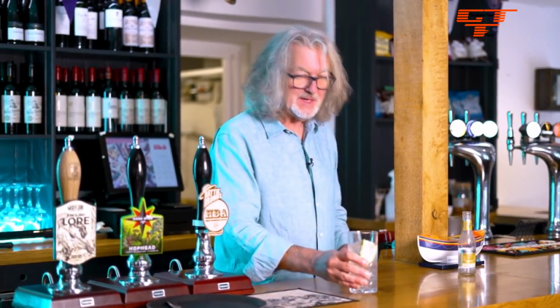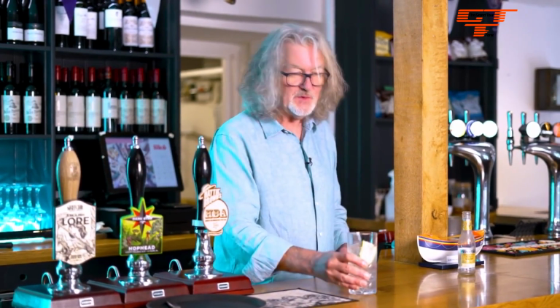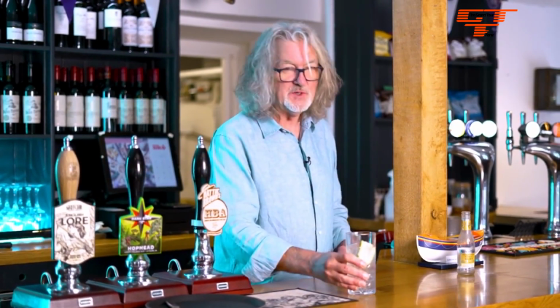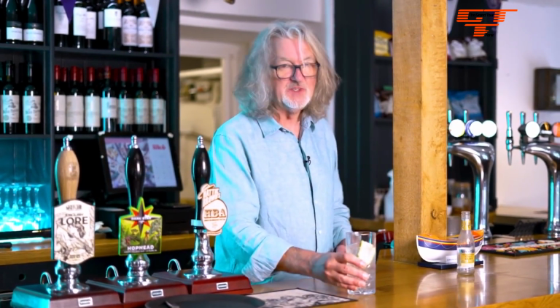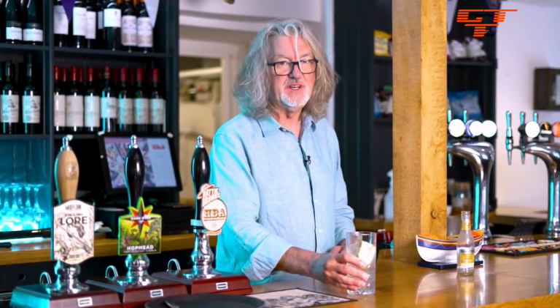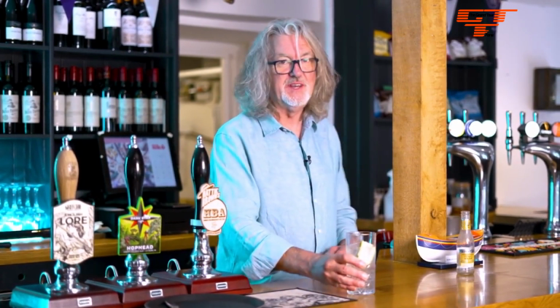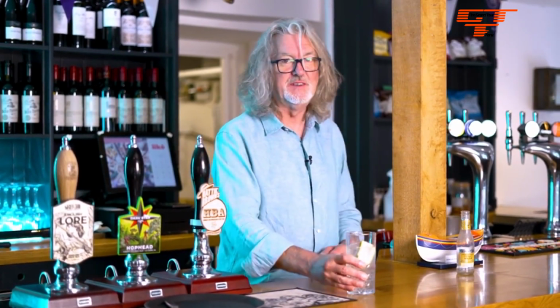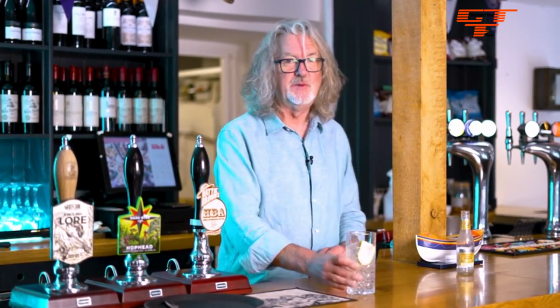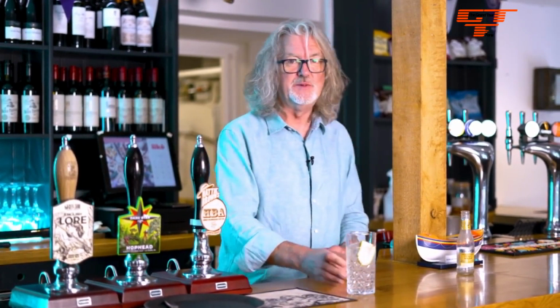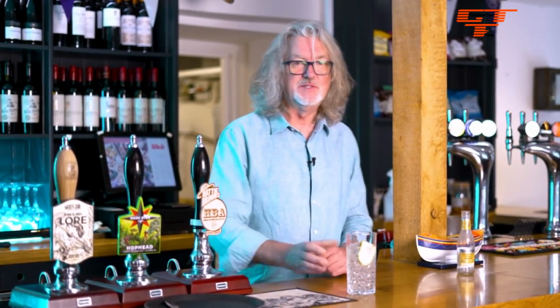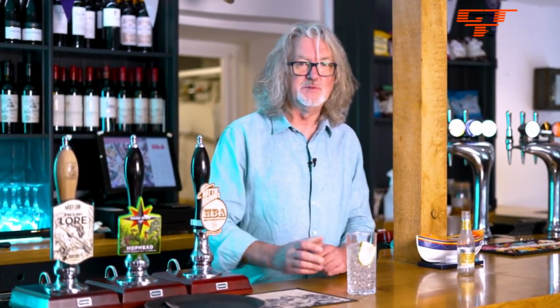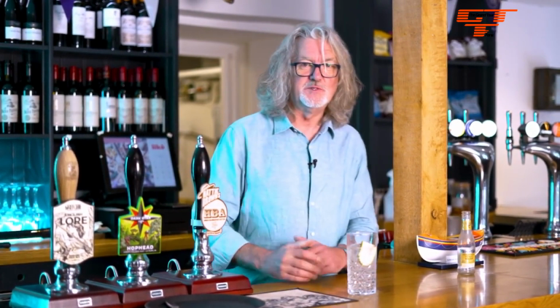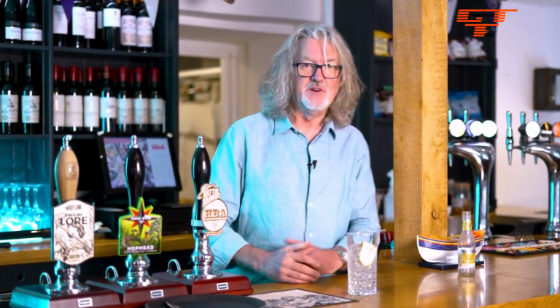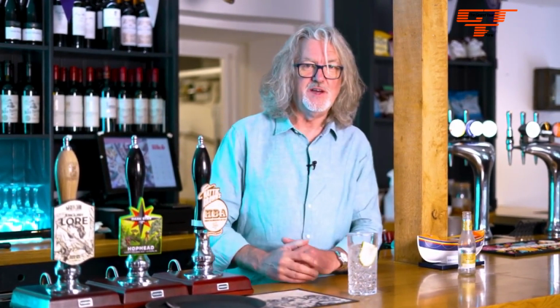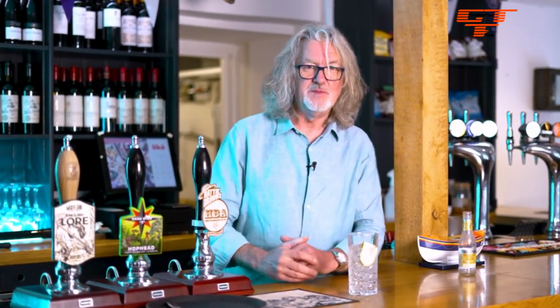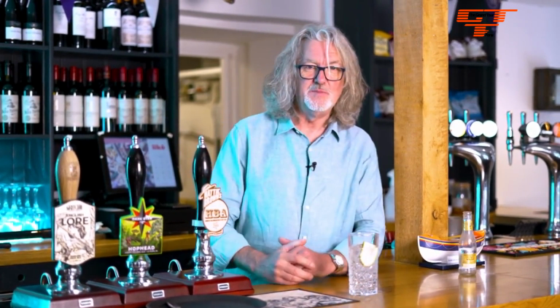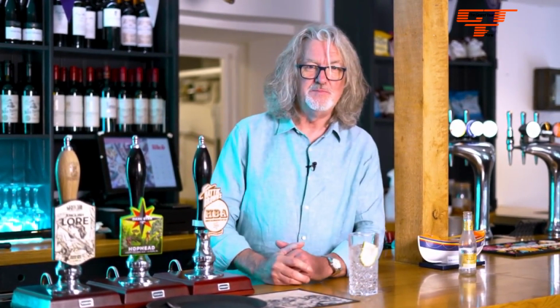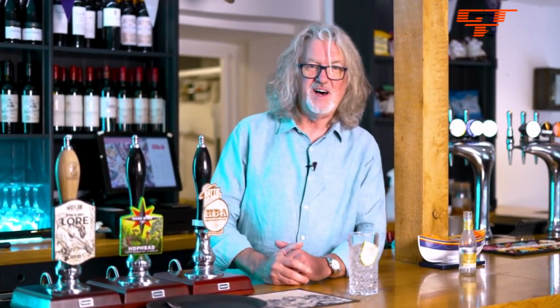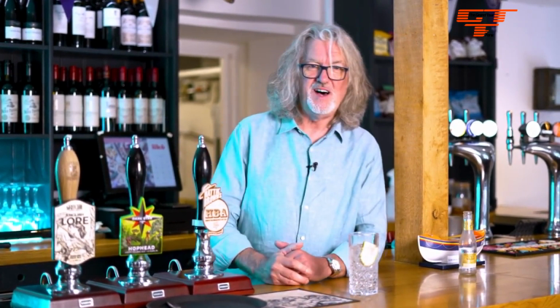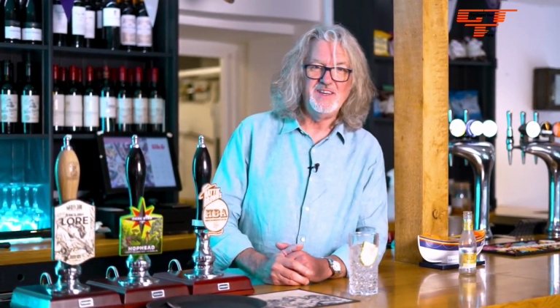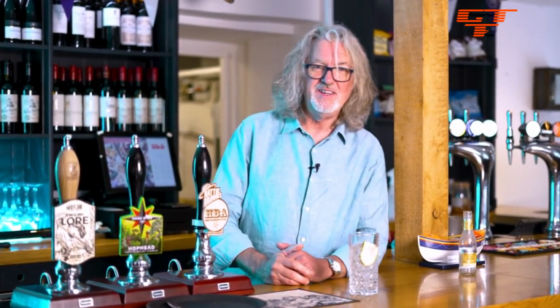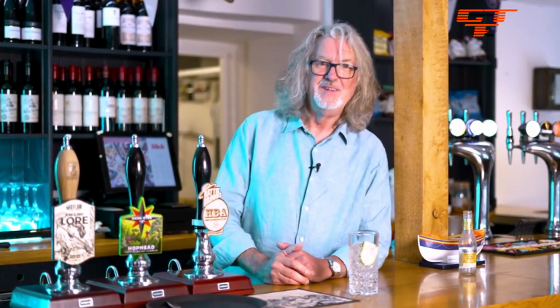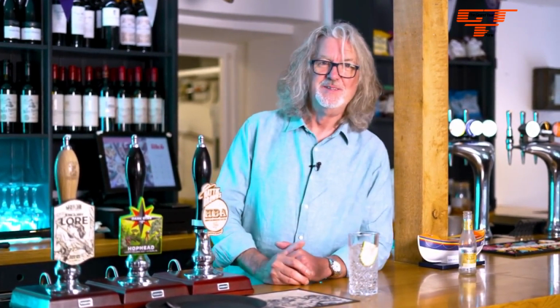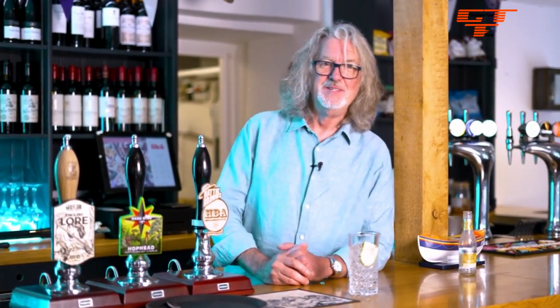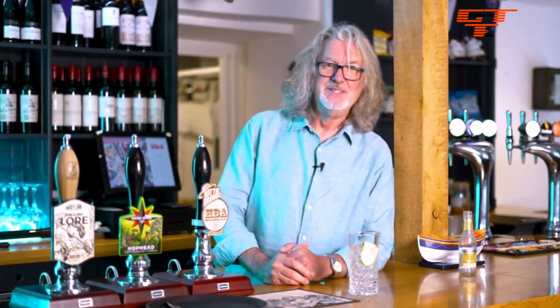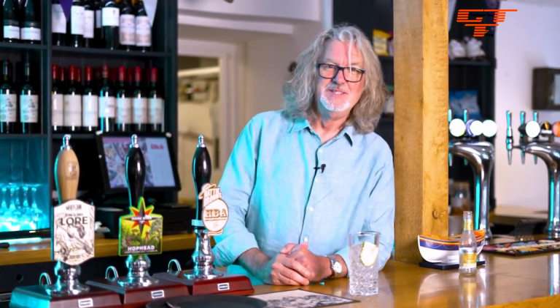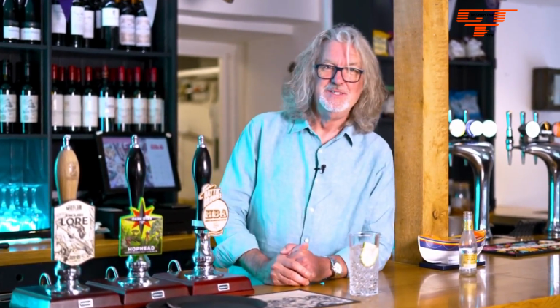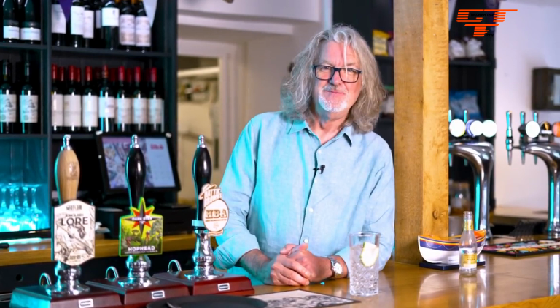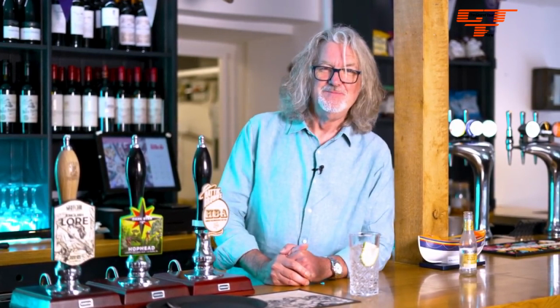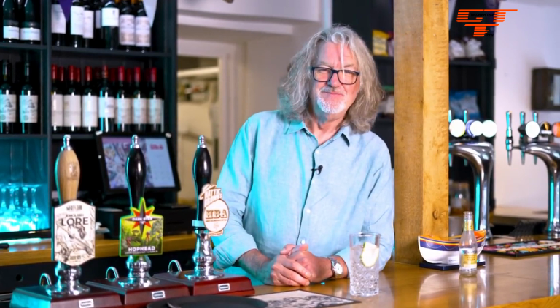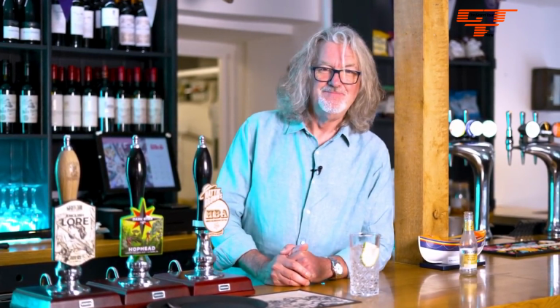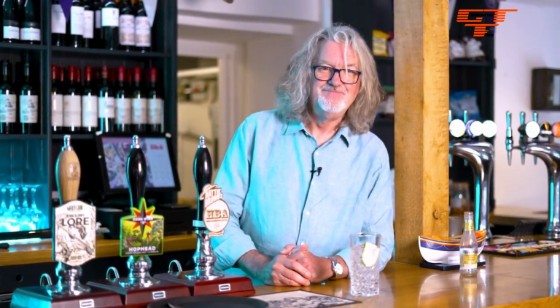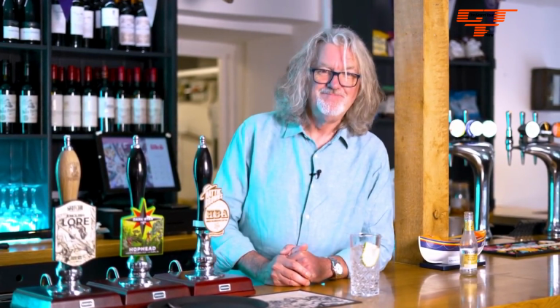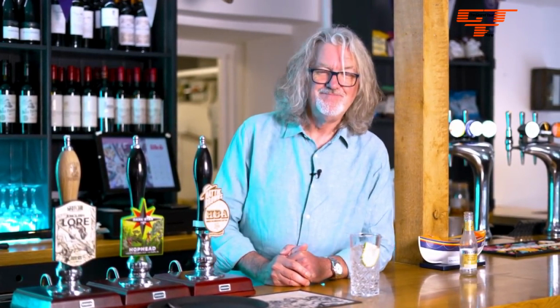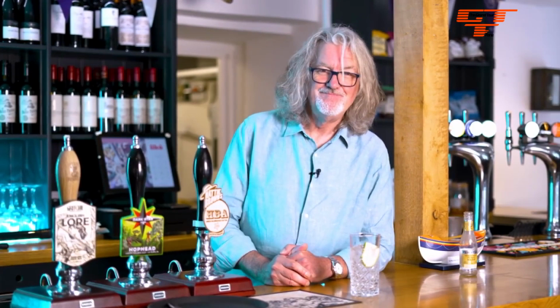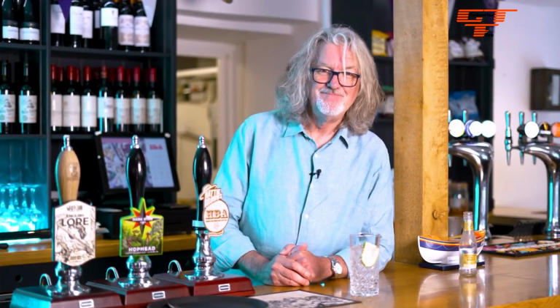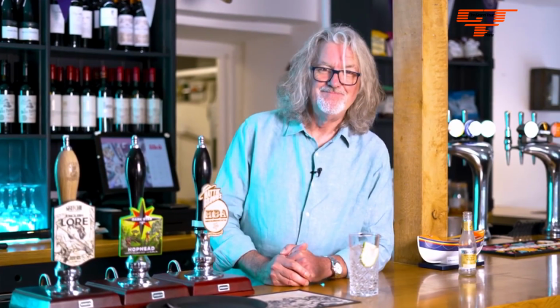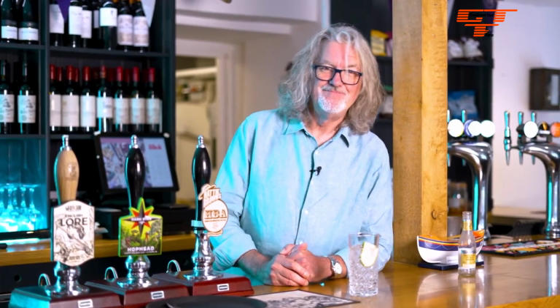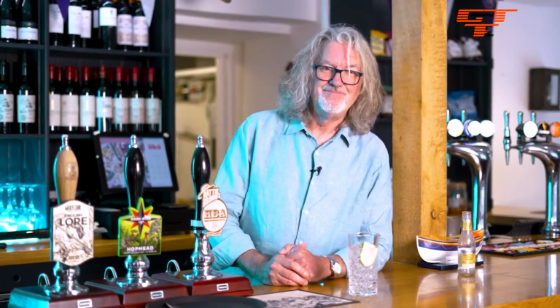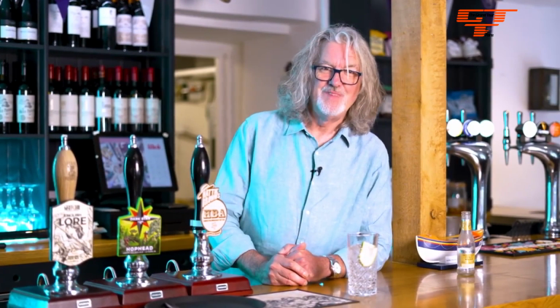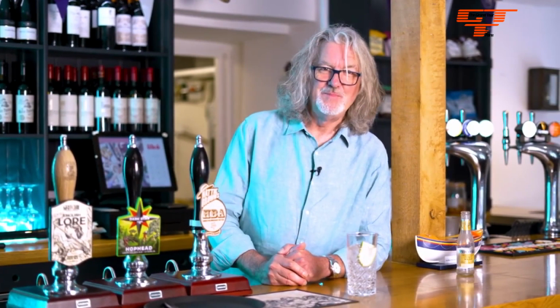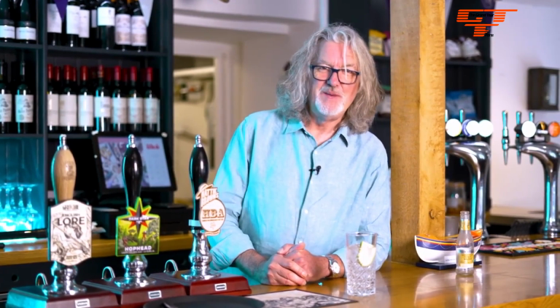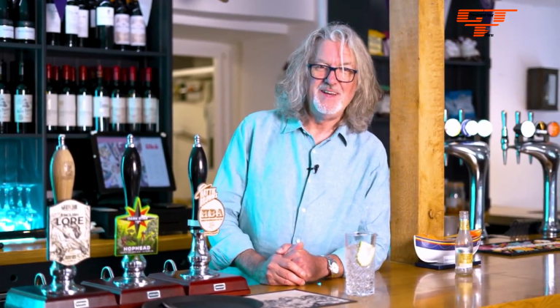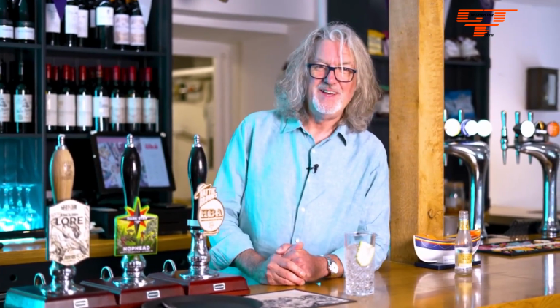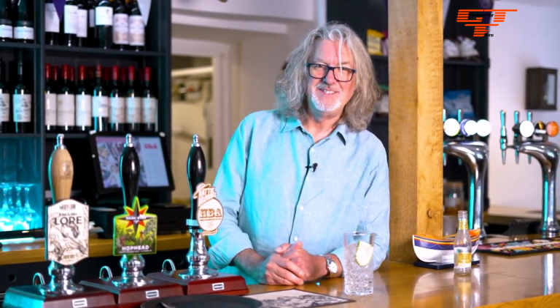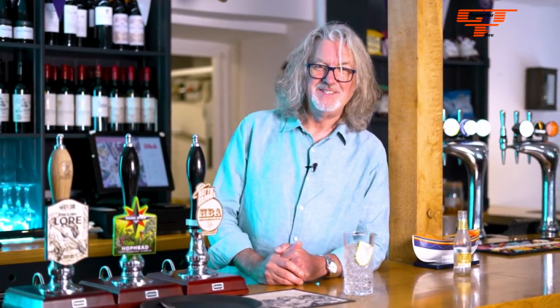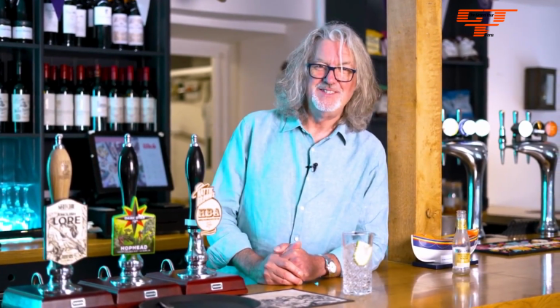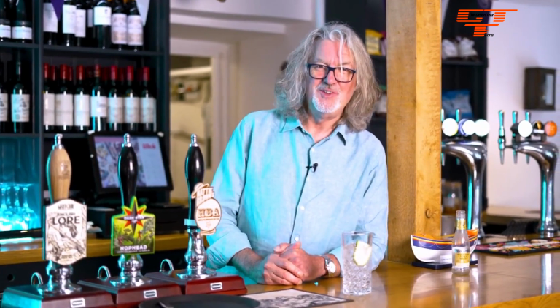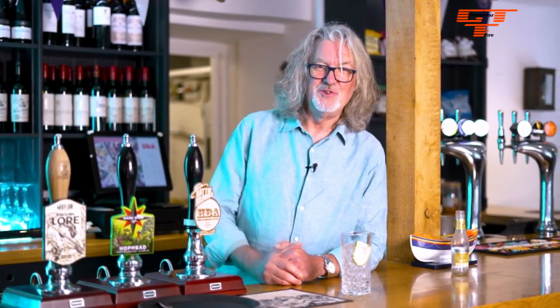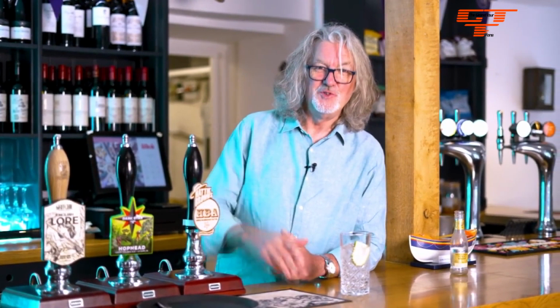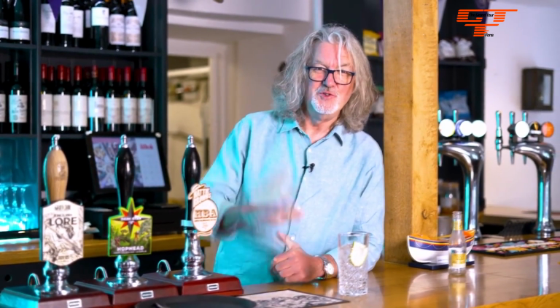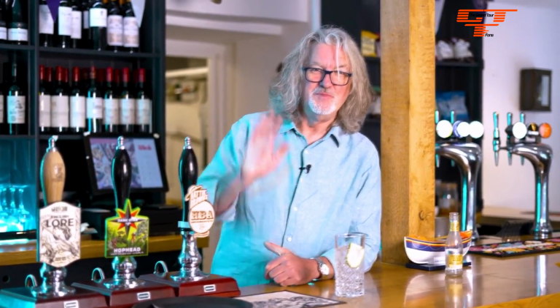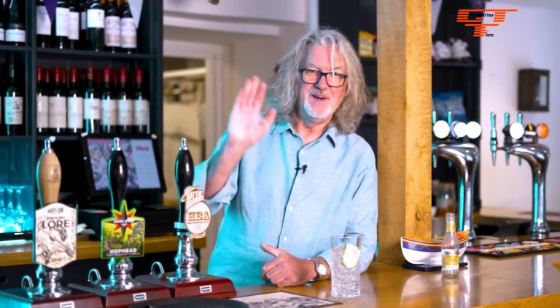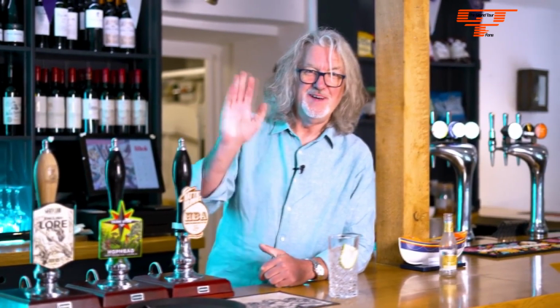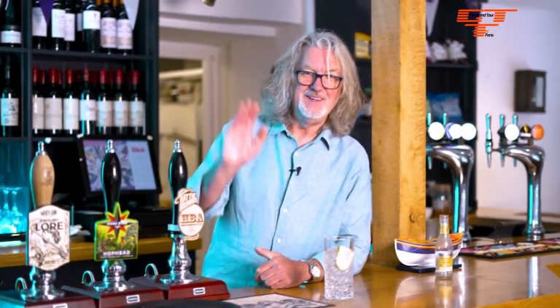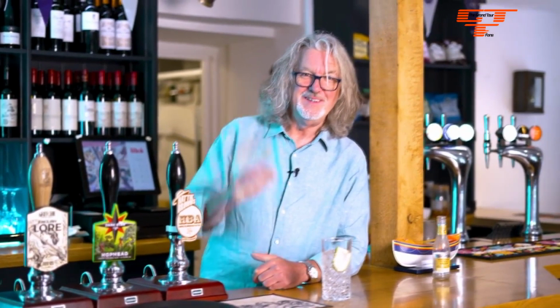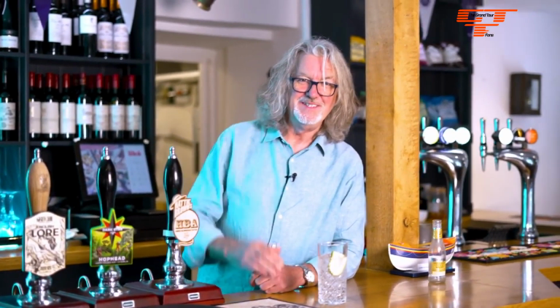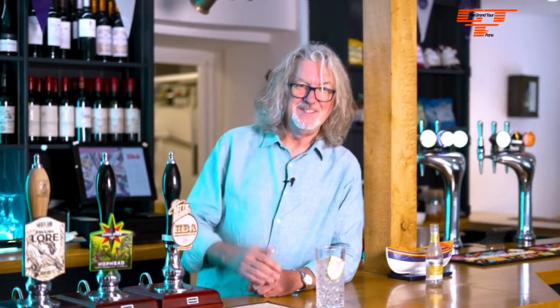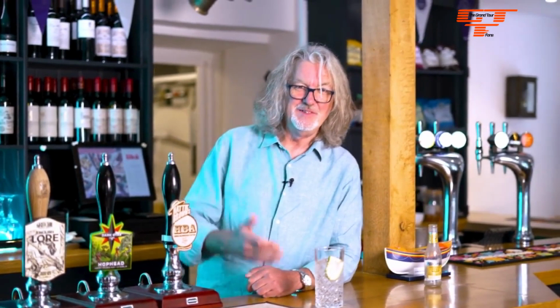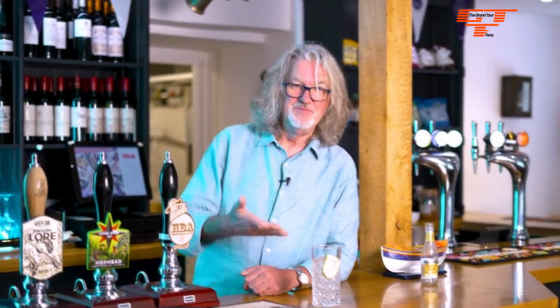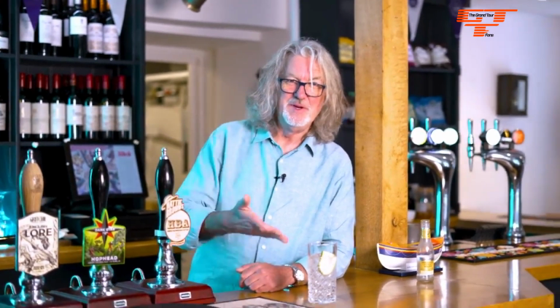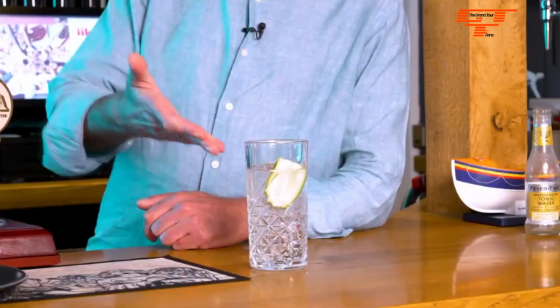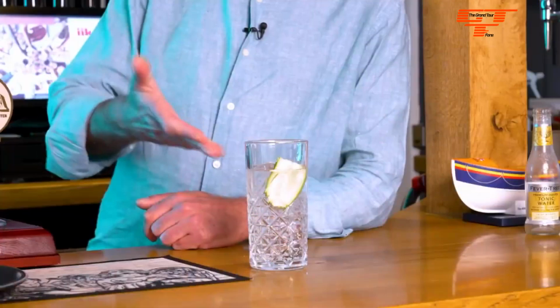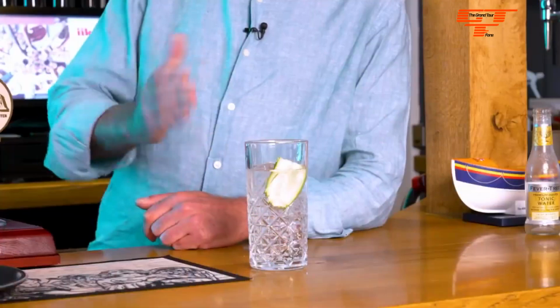Thank you for watching. Like, comment, subscribe. Bye — bye as in not goodbye, as in purchase.